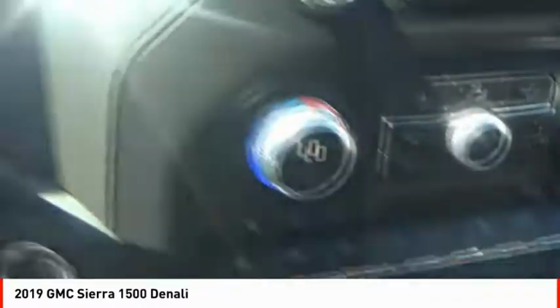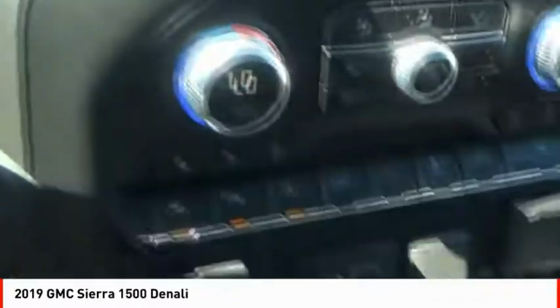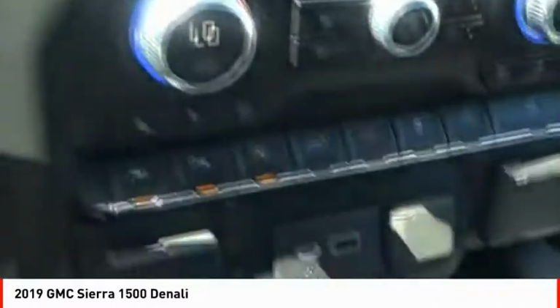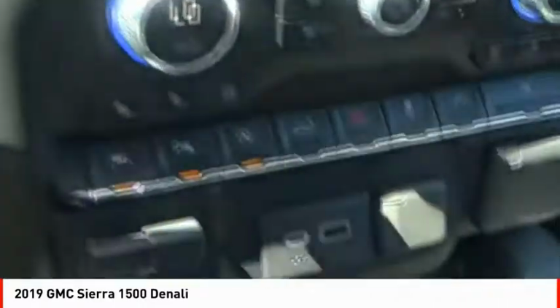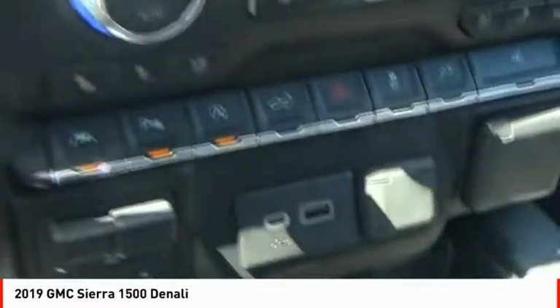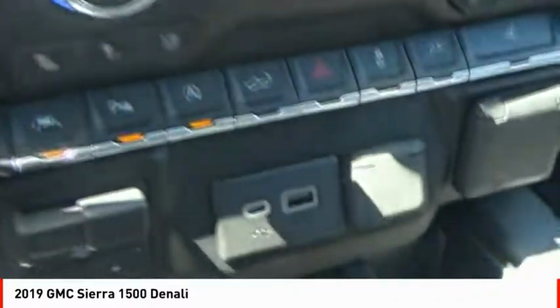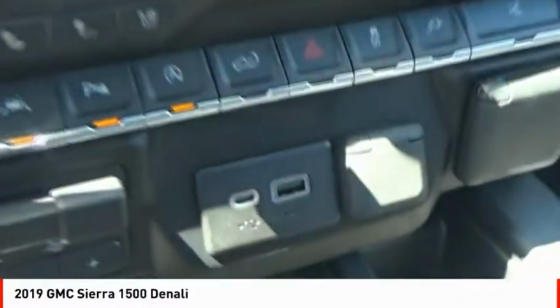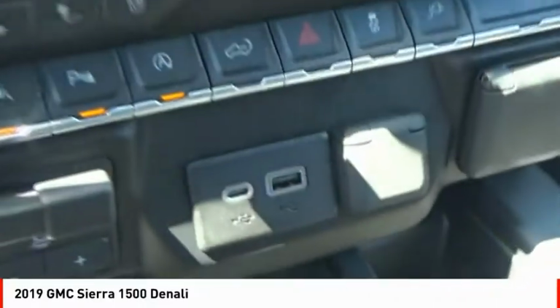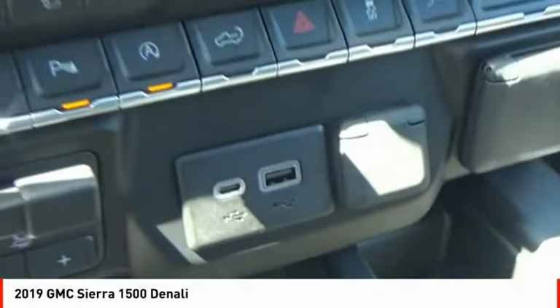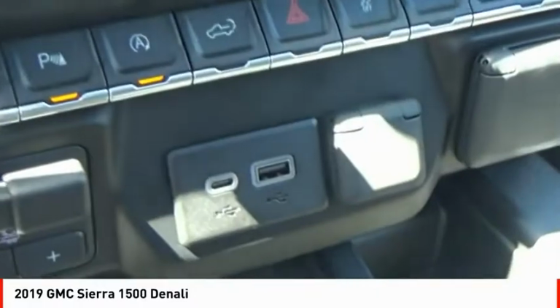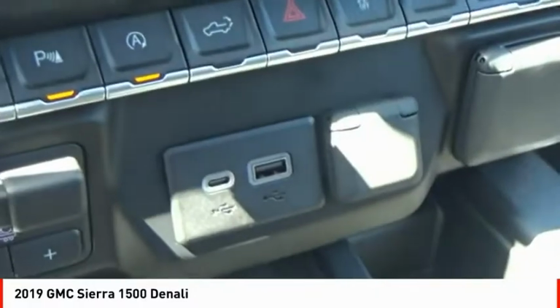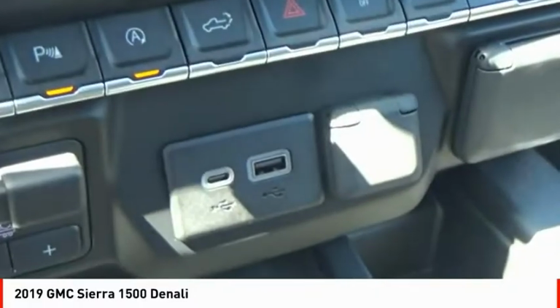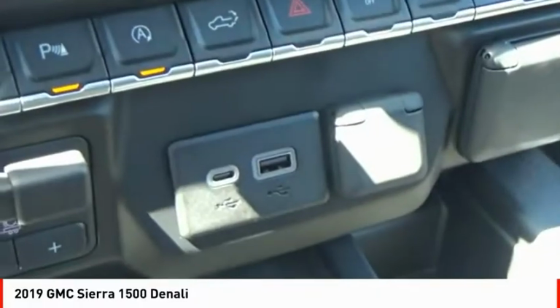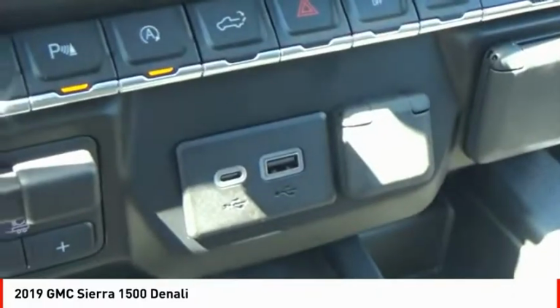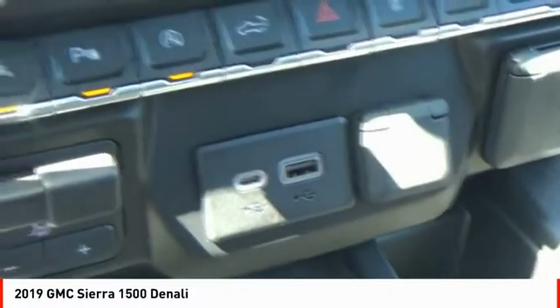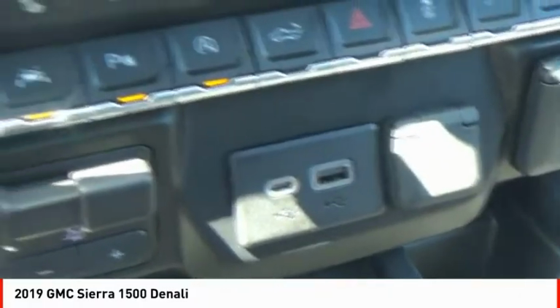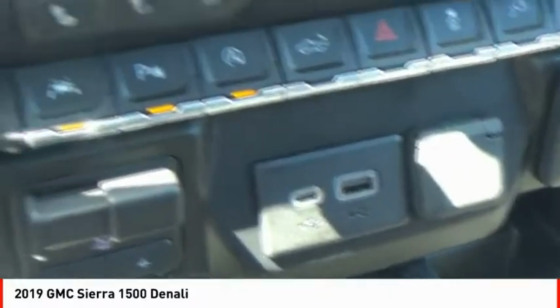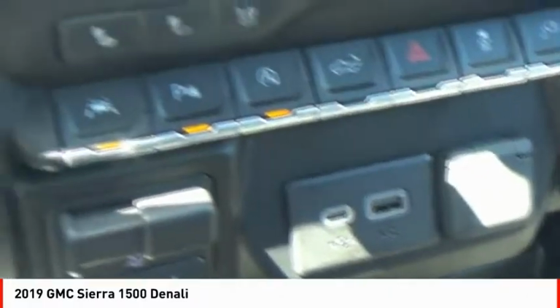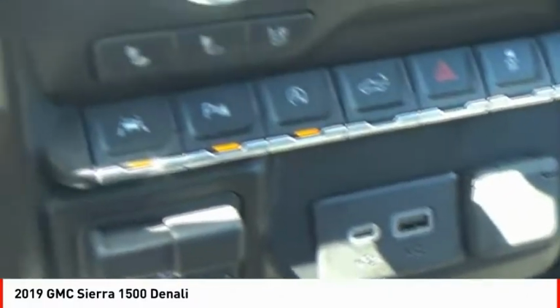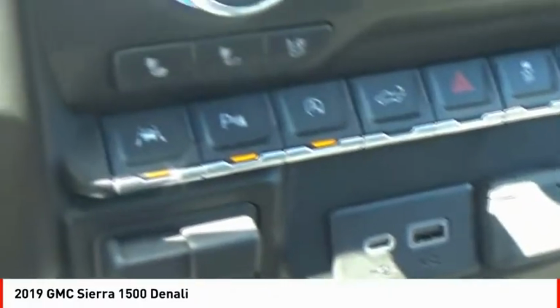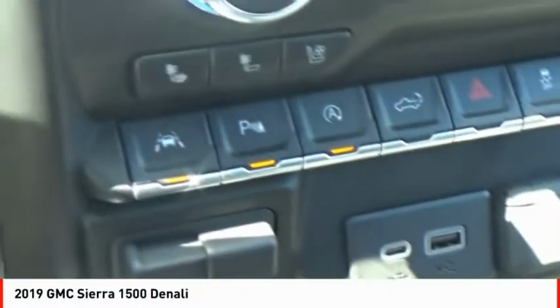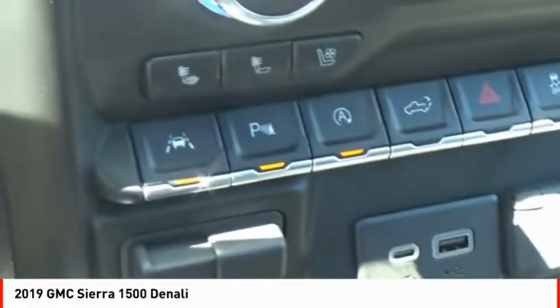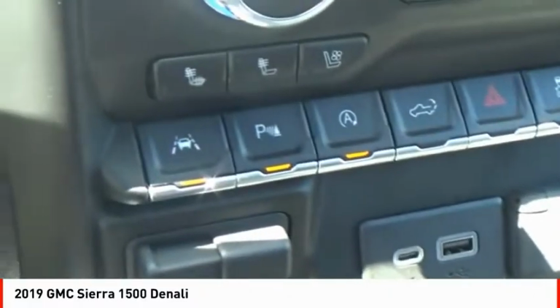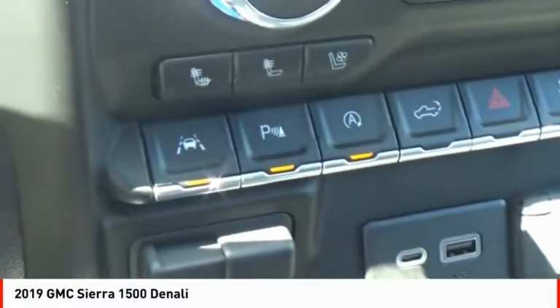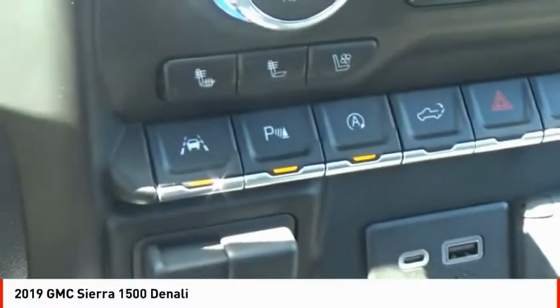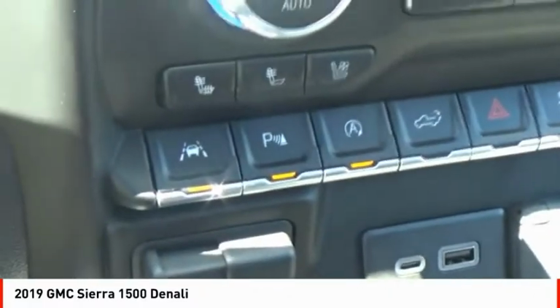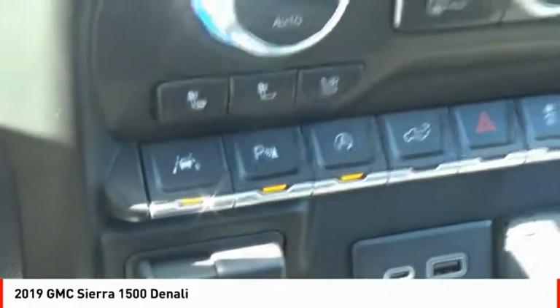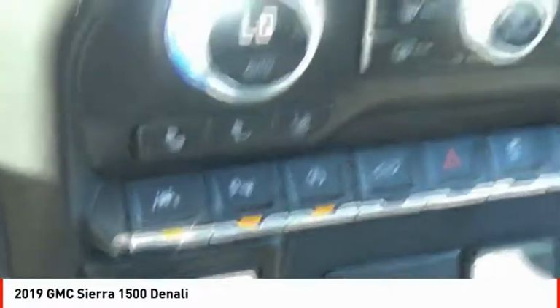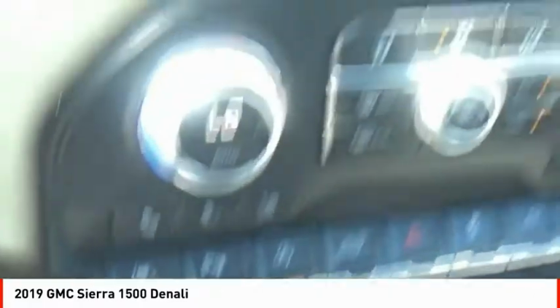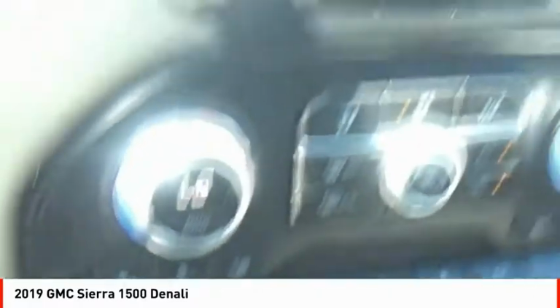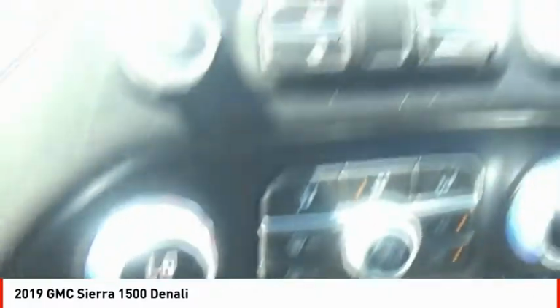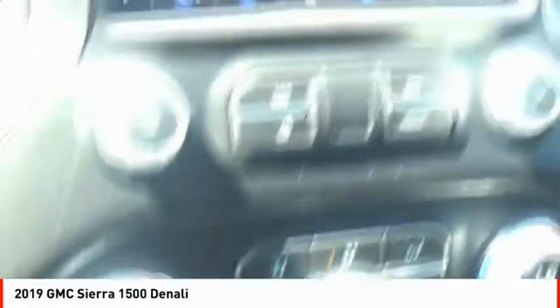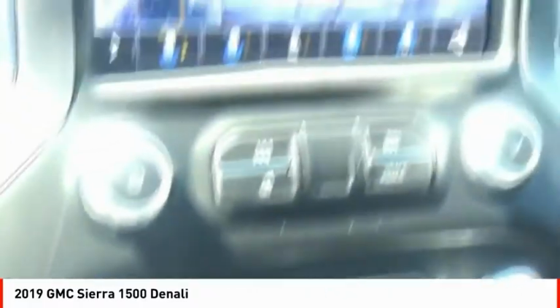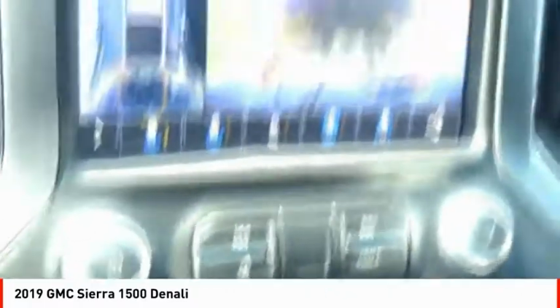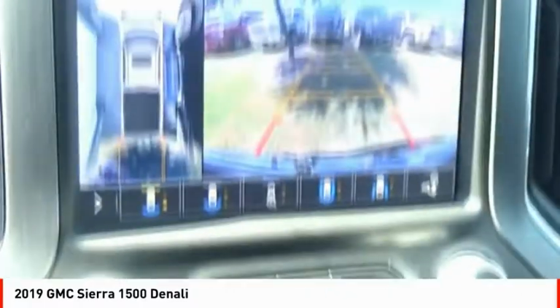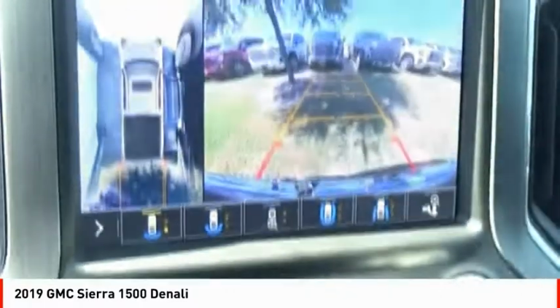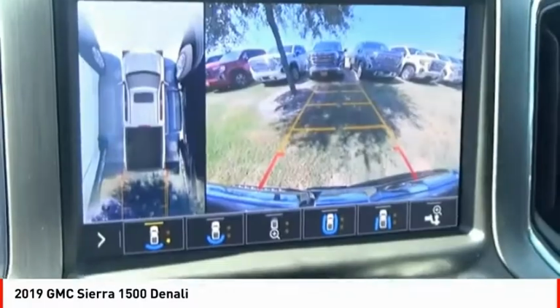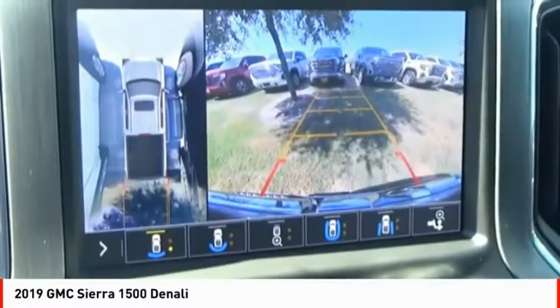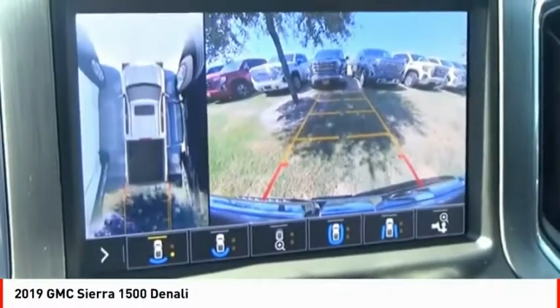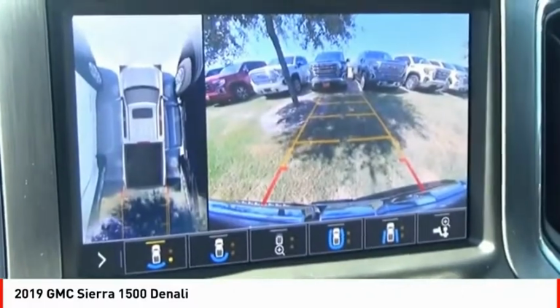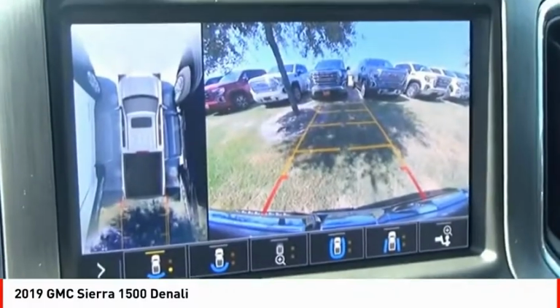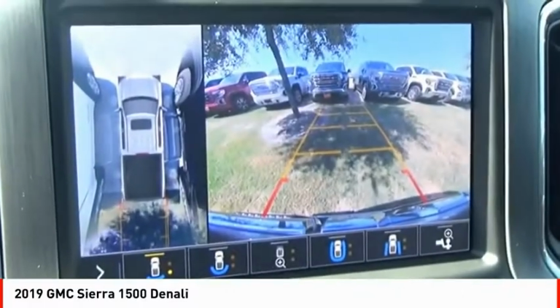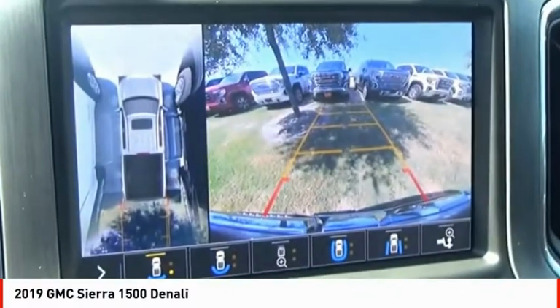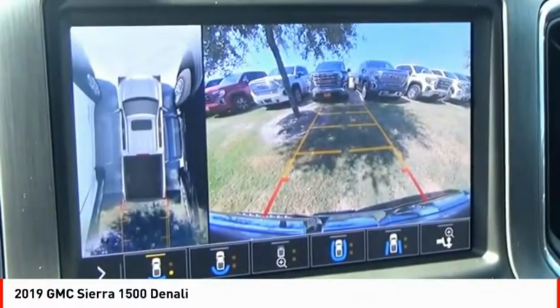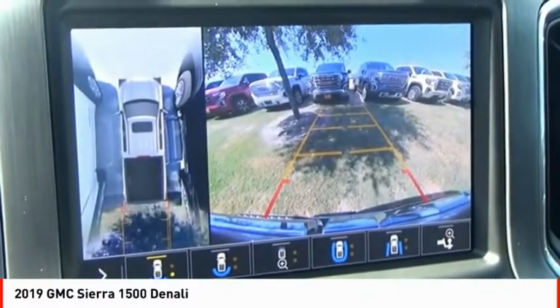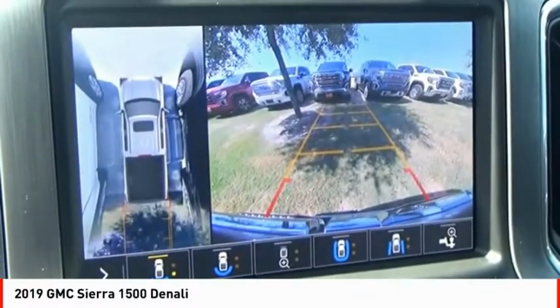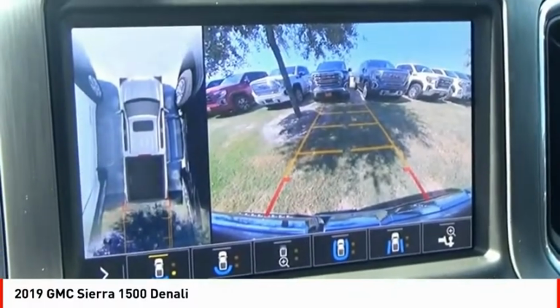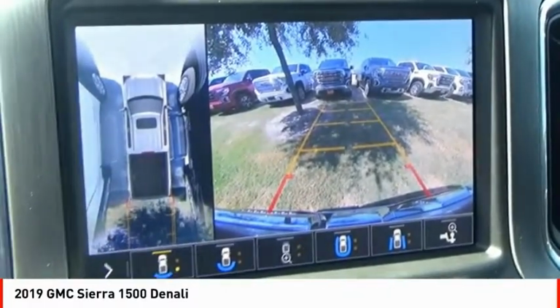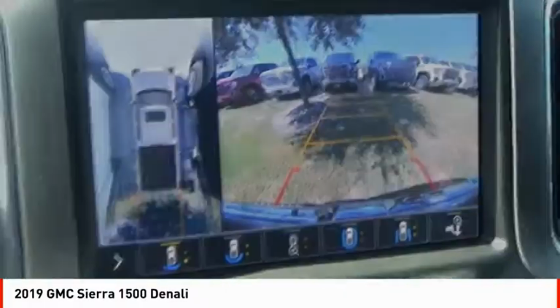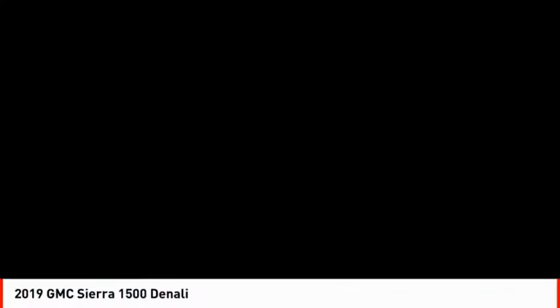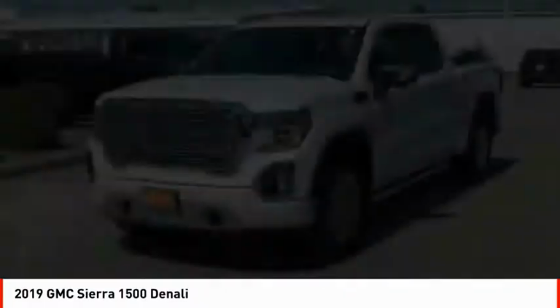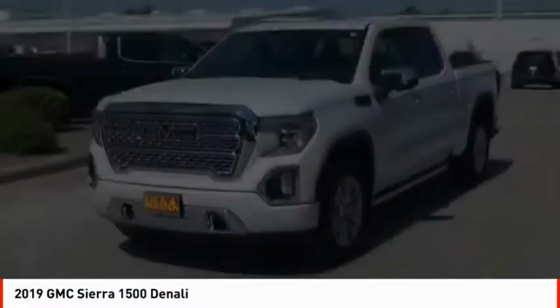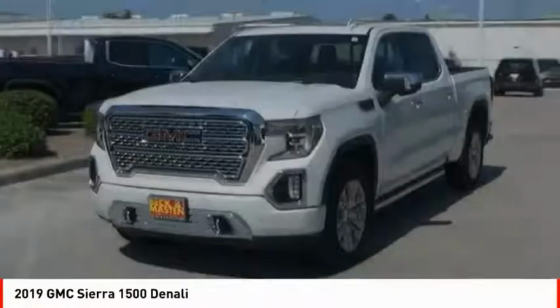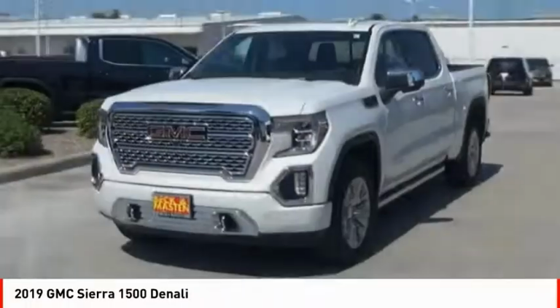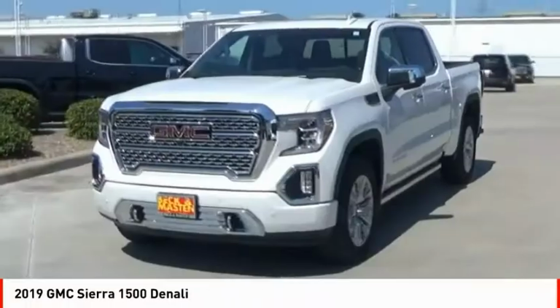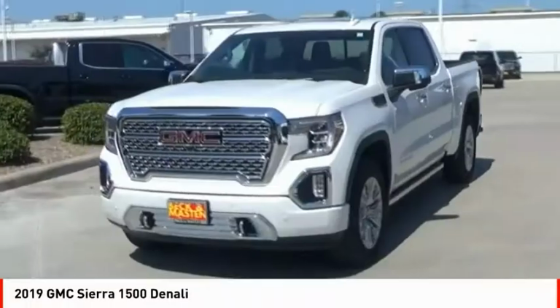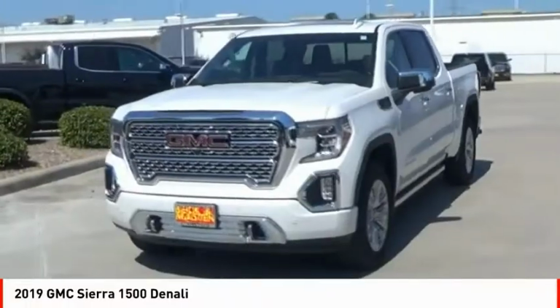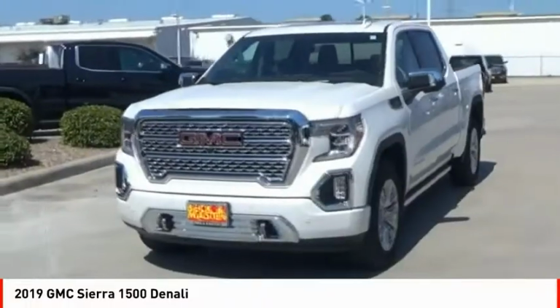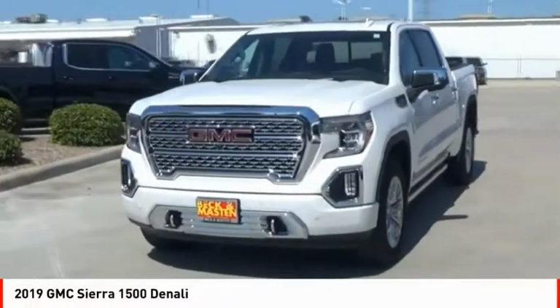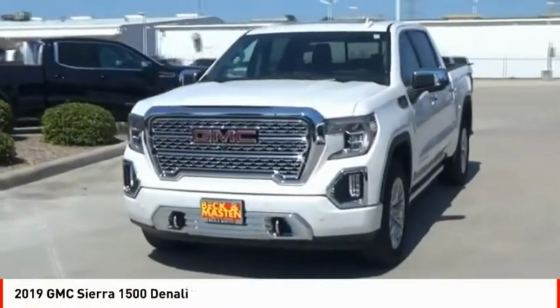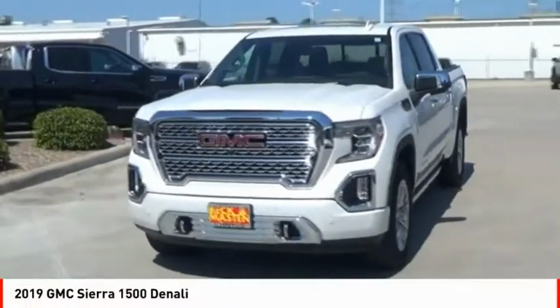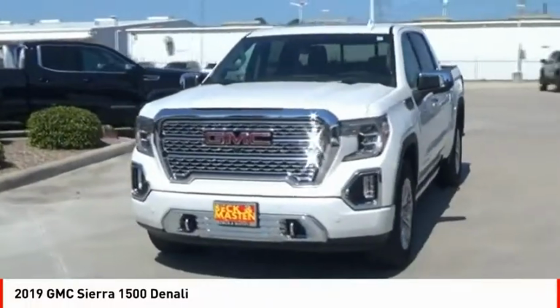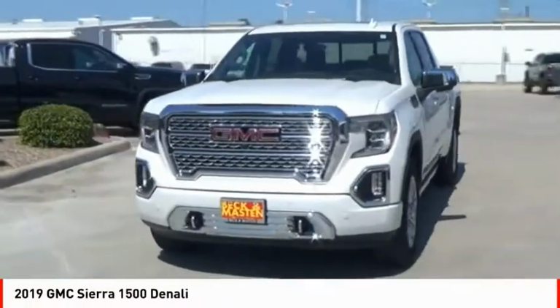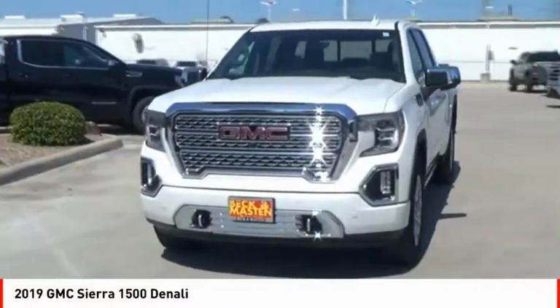Stability control, roll stability control, front suspension type strut, auxiliary transmission fluid cooler, remote engine start.